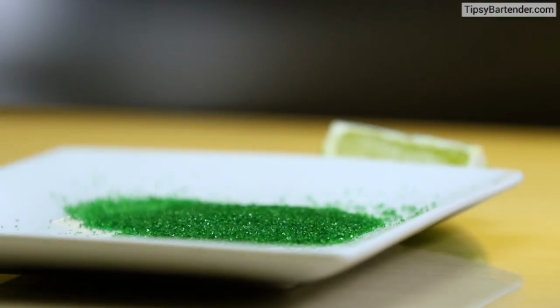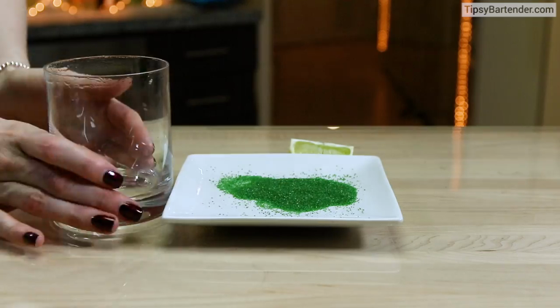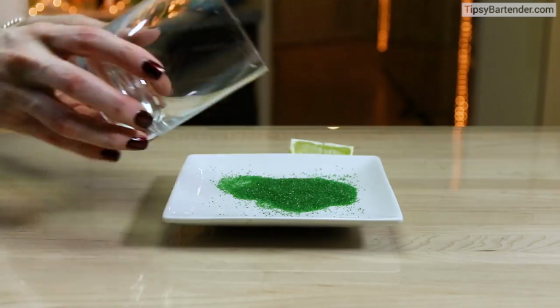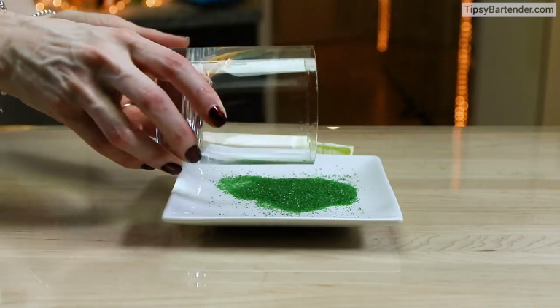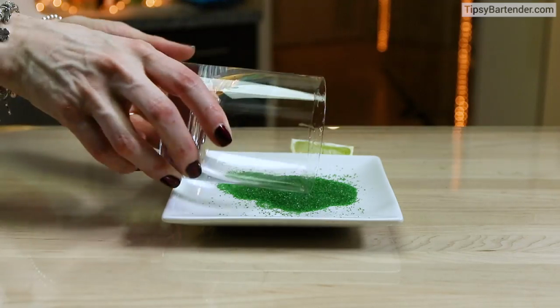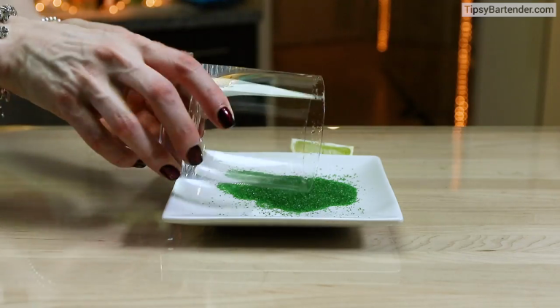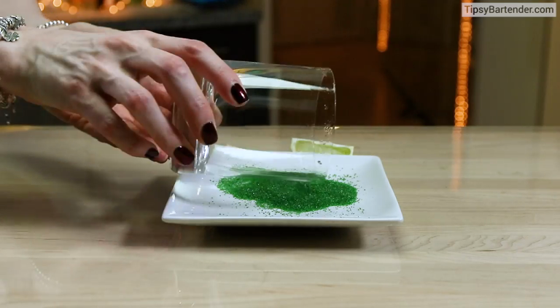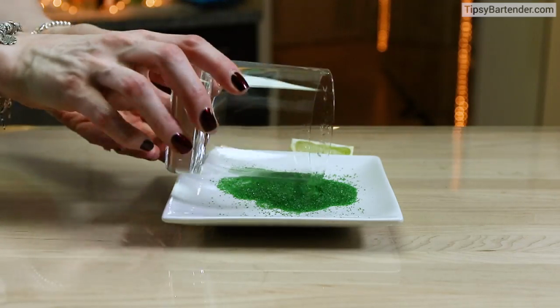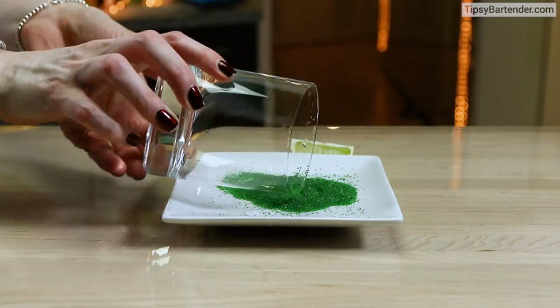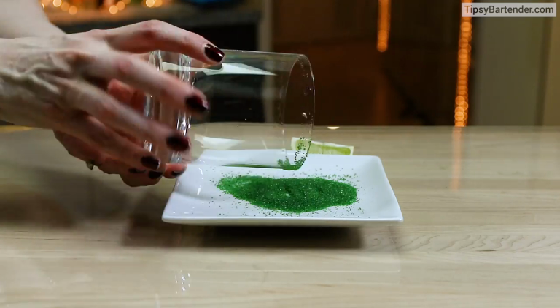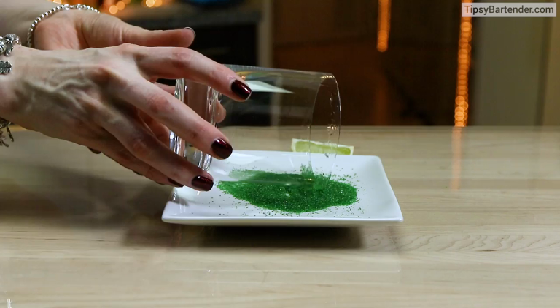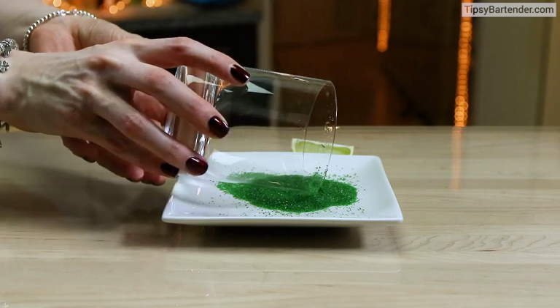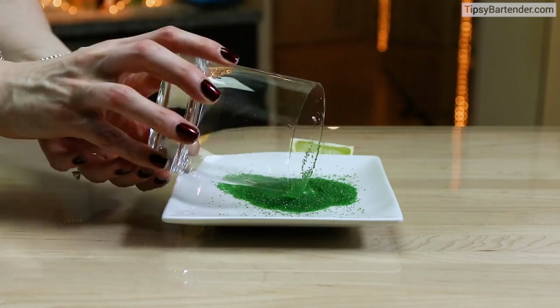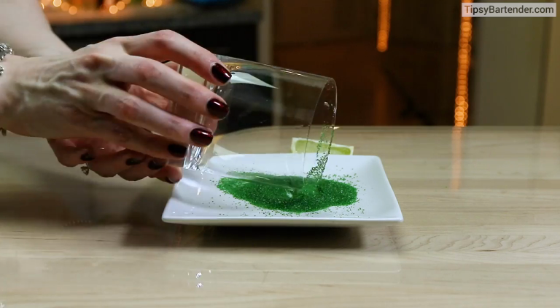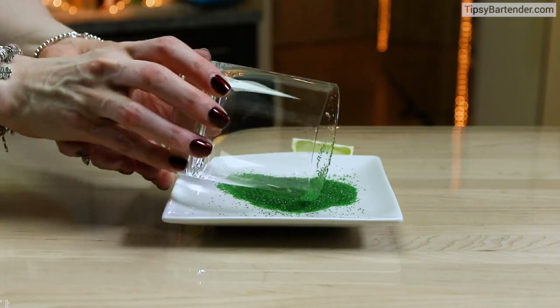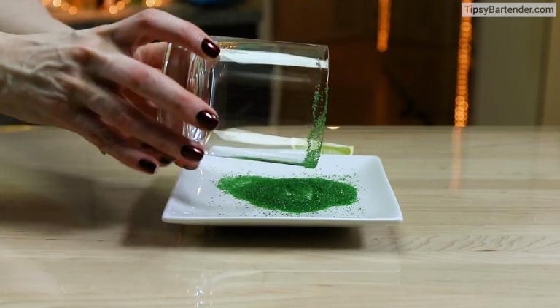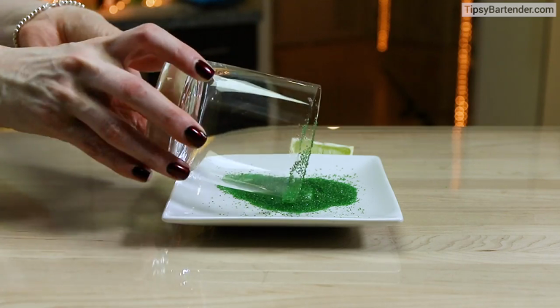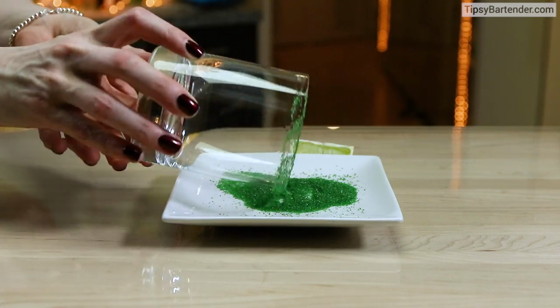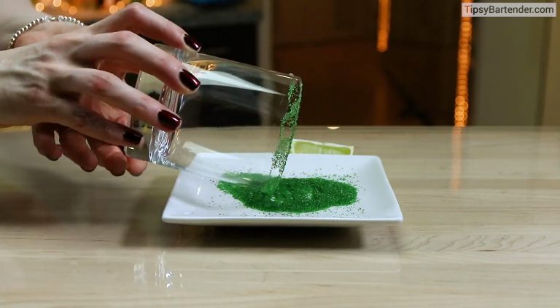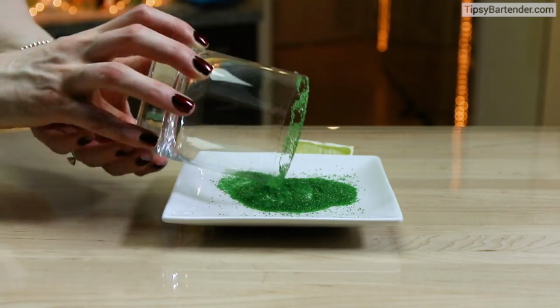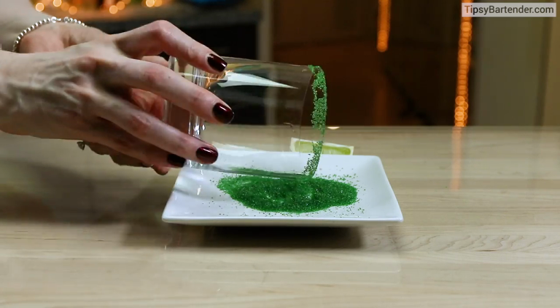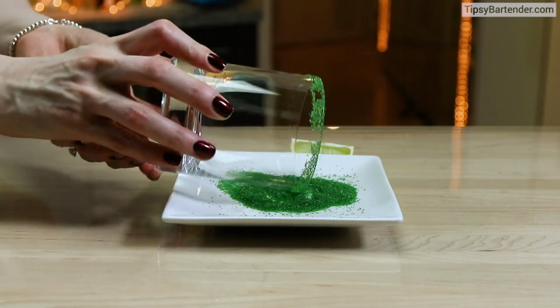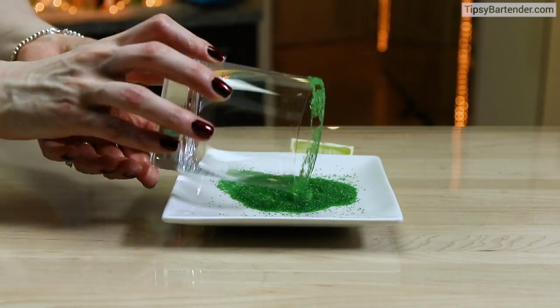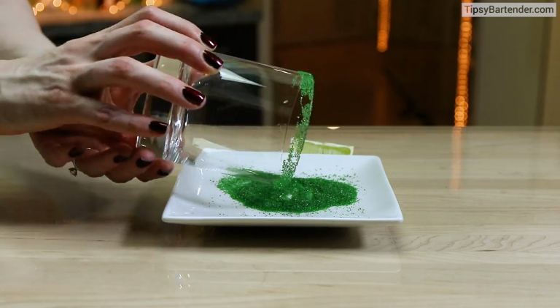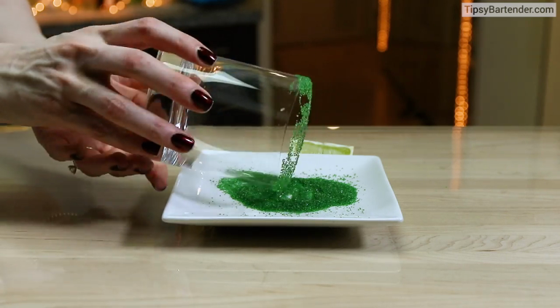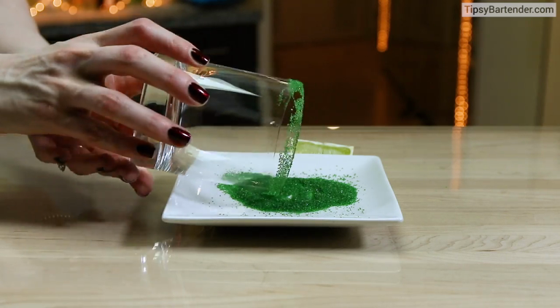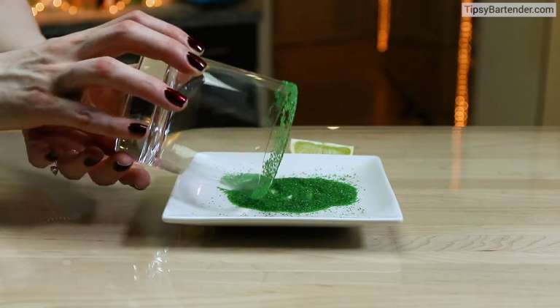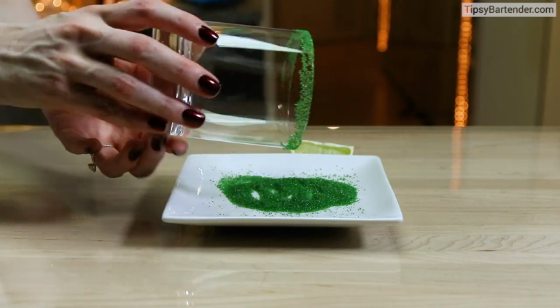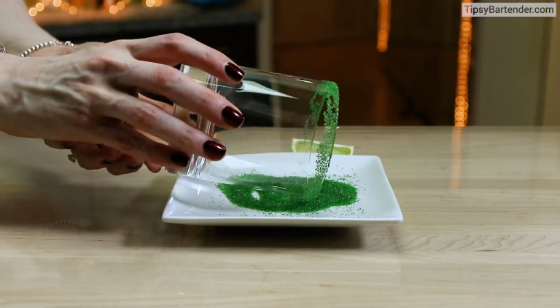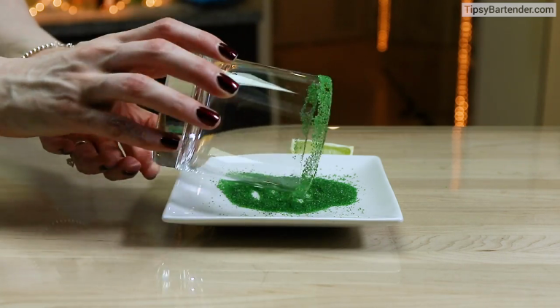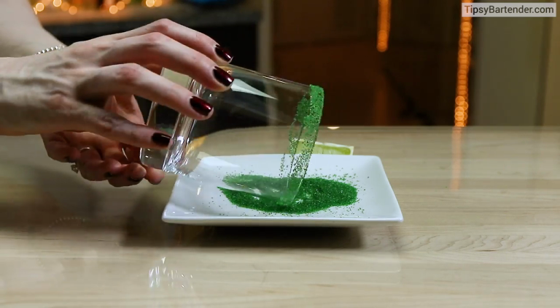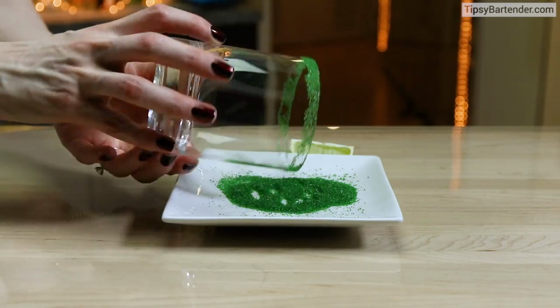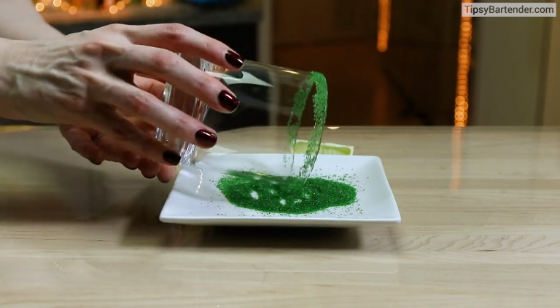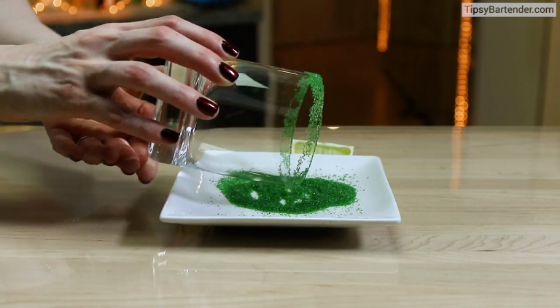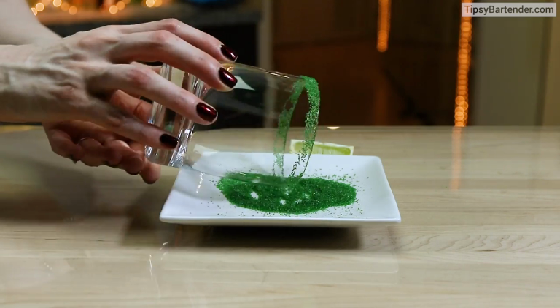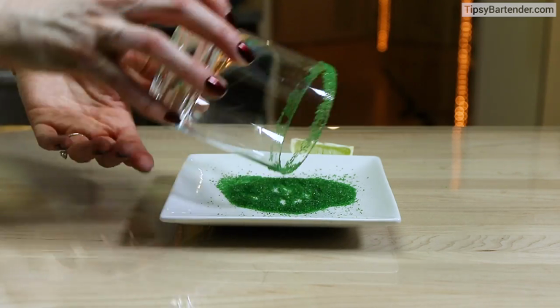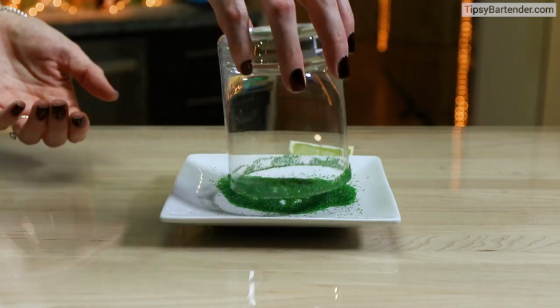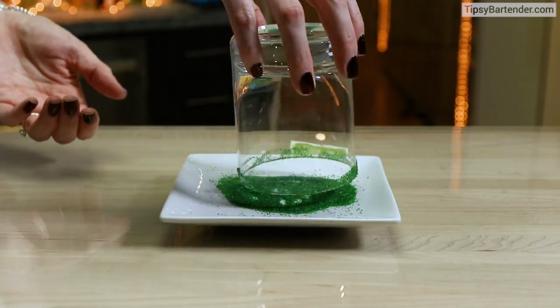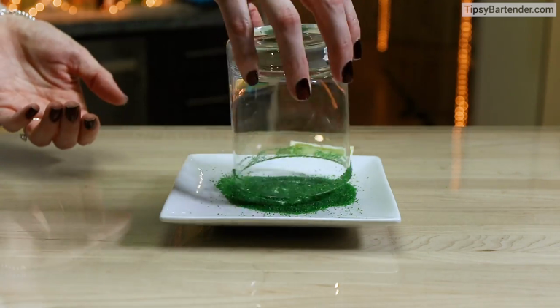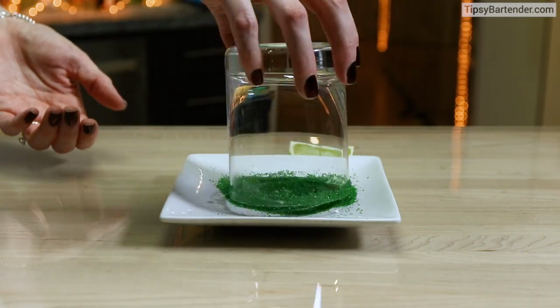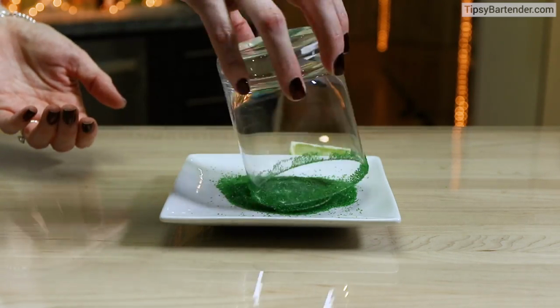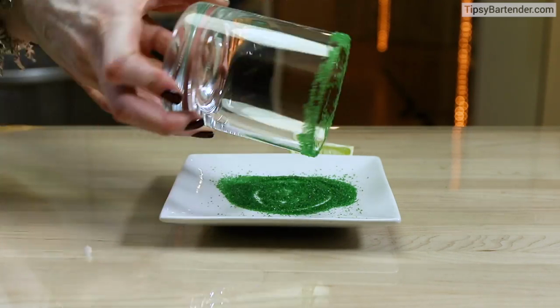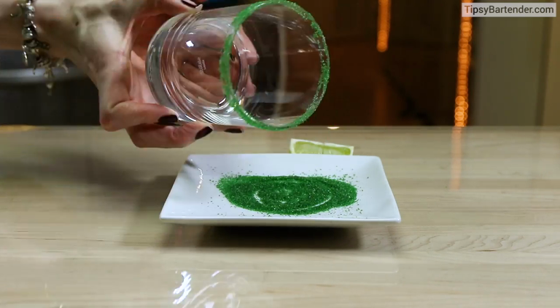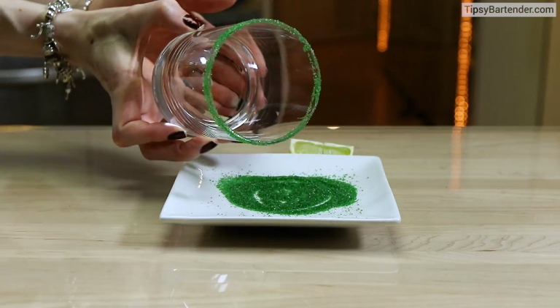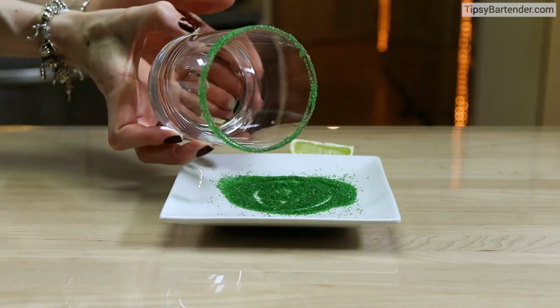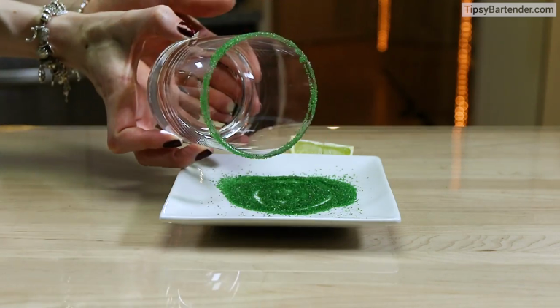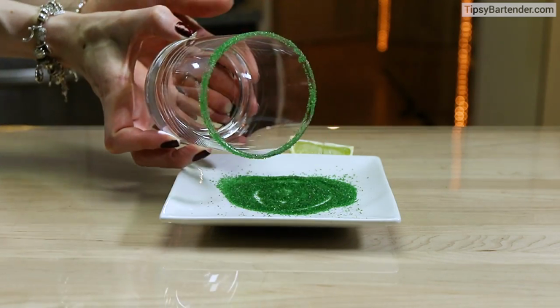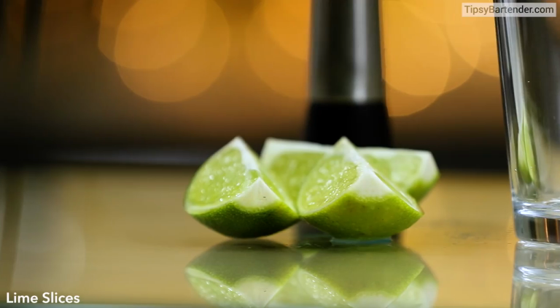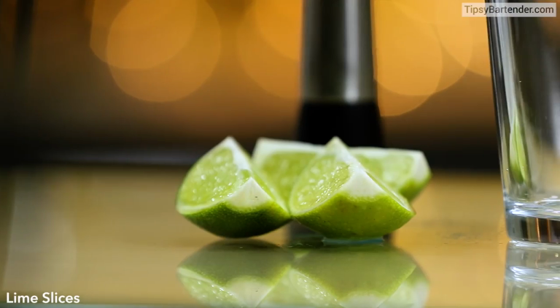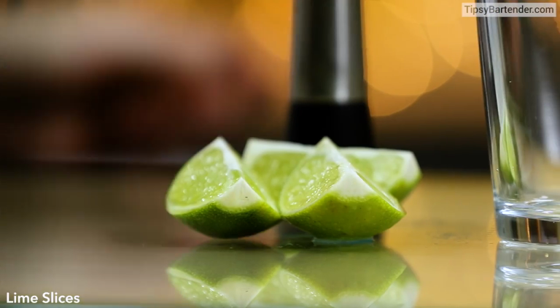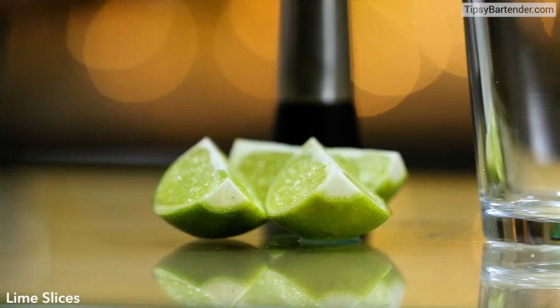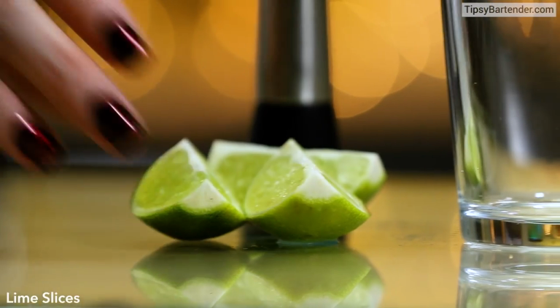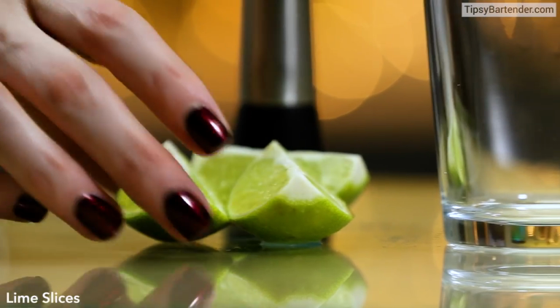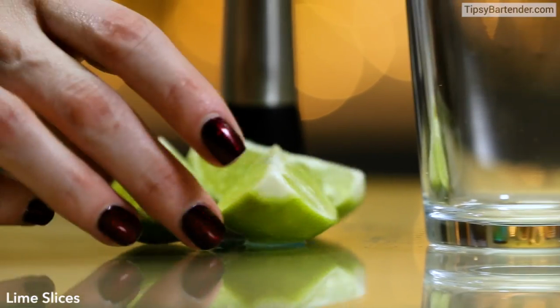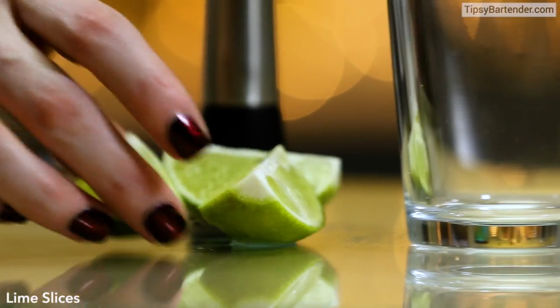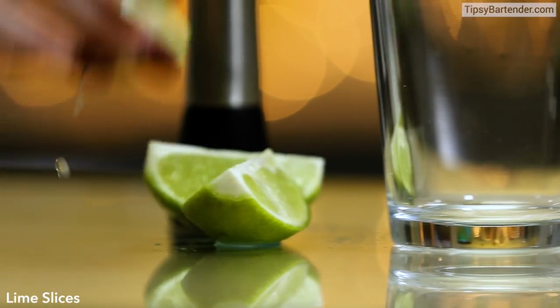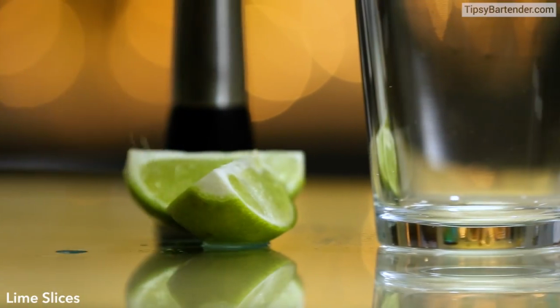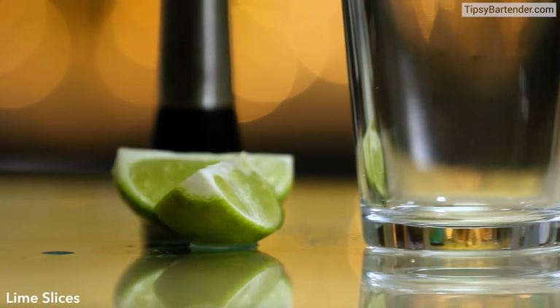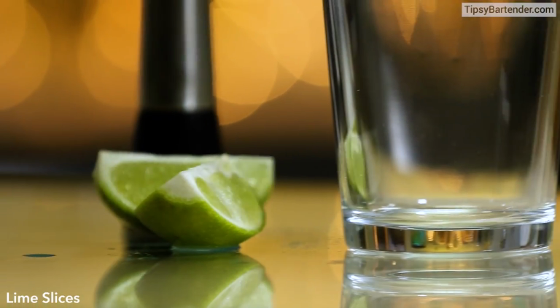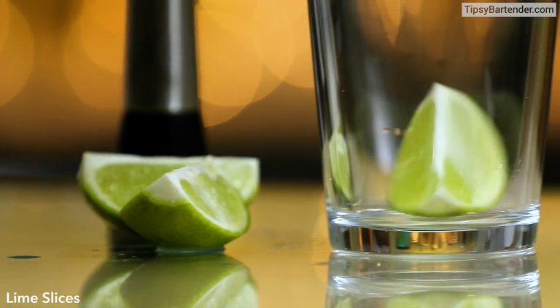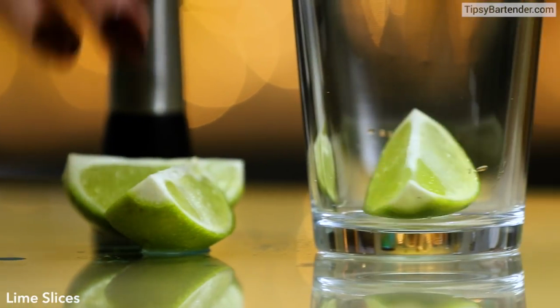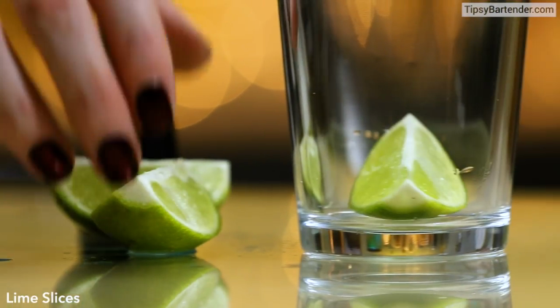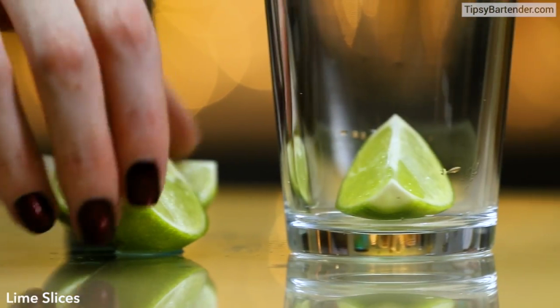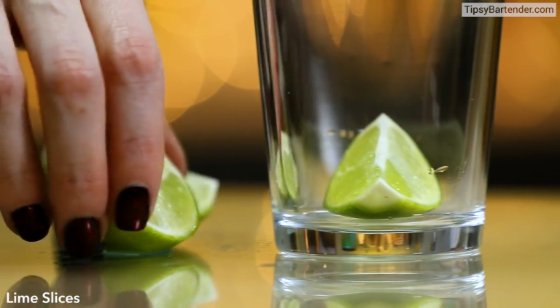See the green sugar on a plate there? Rim our glass in that bad boy. Bingo! We've got a rimmed glass.